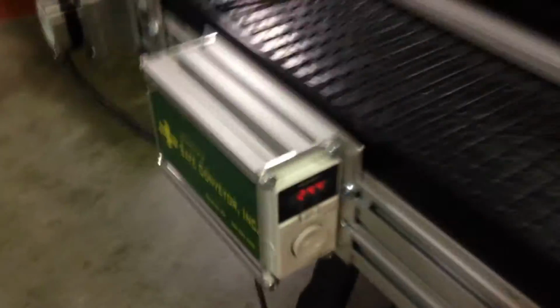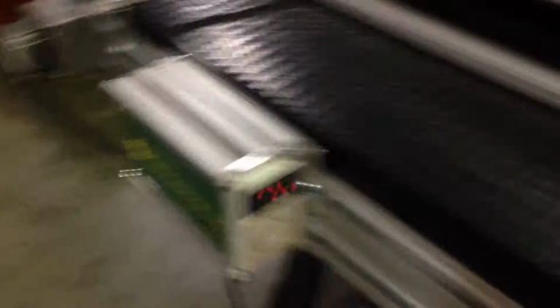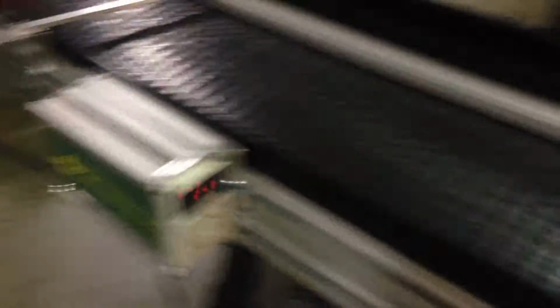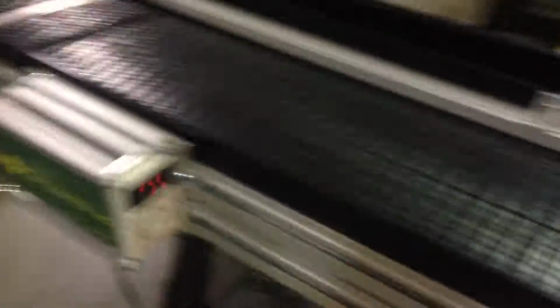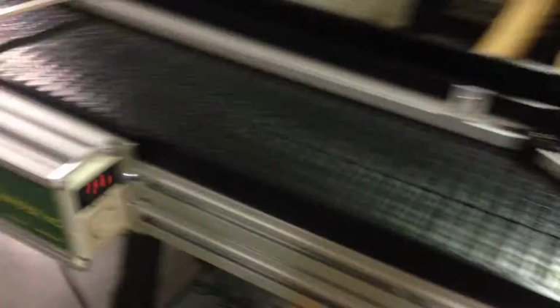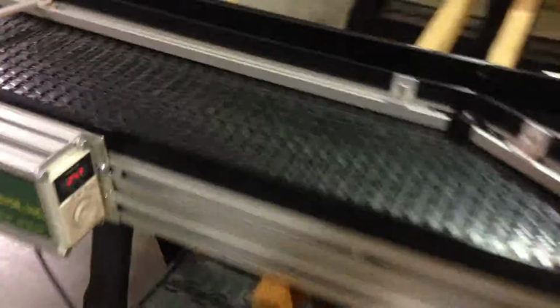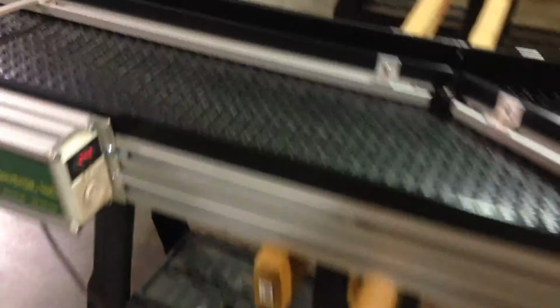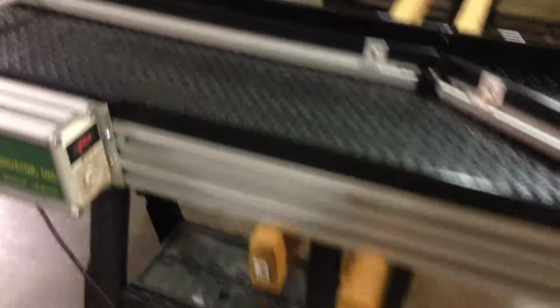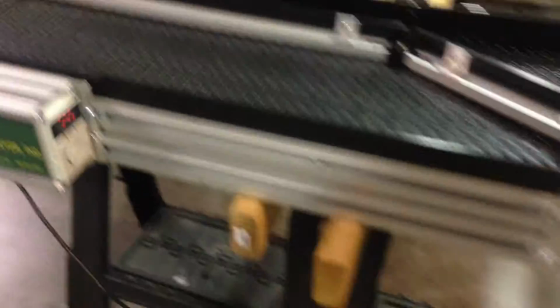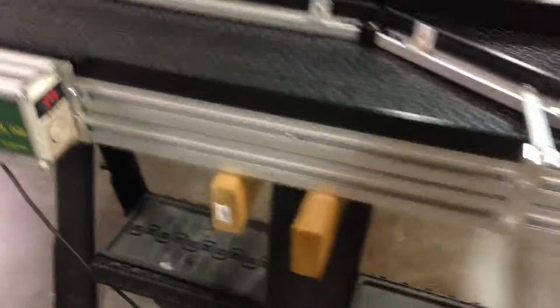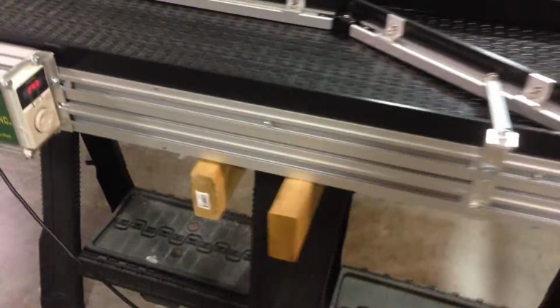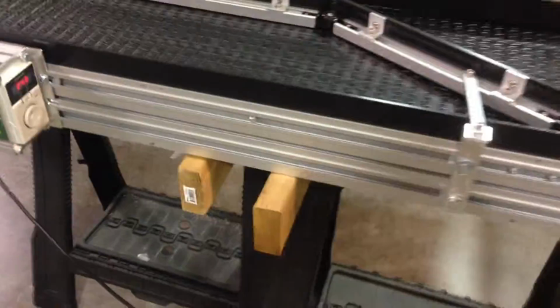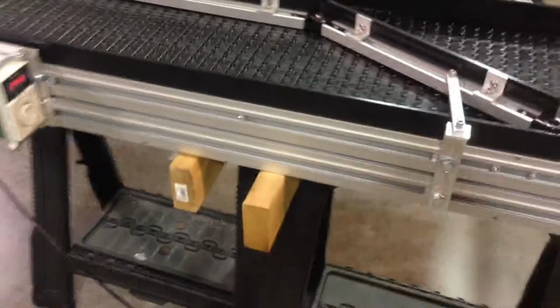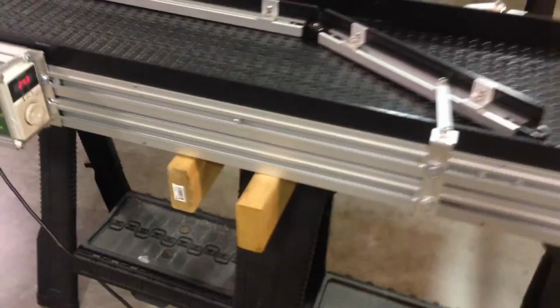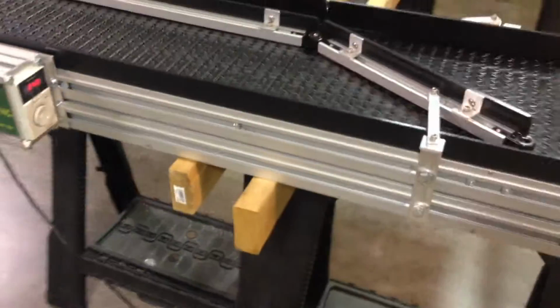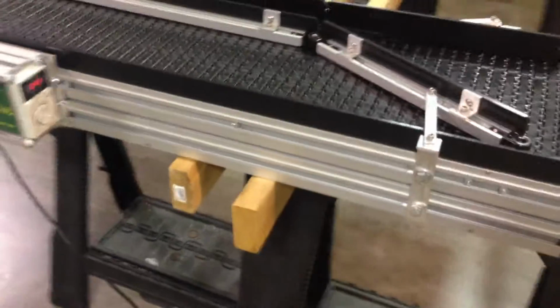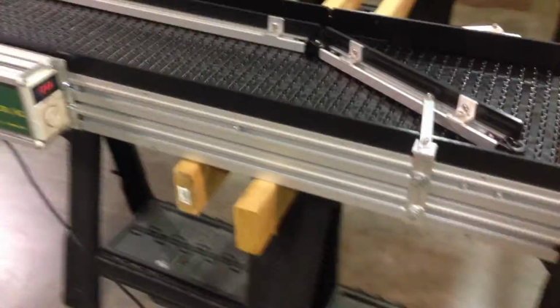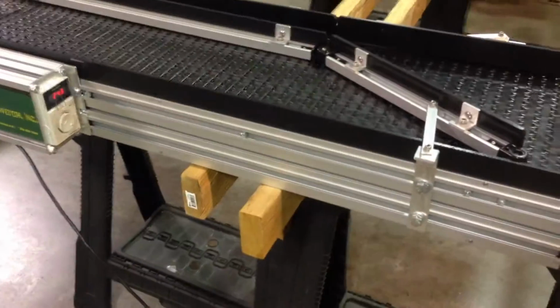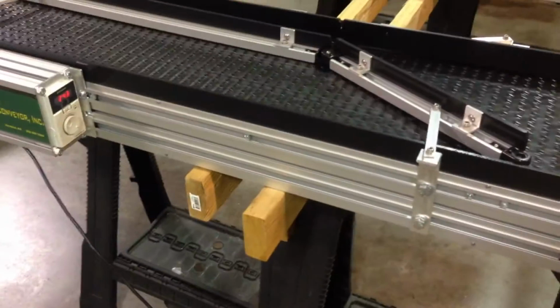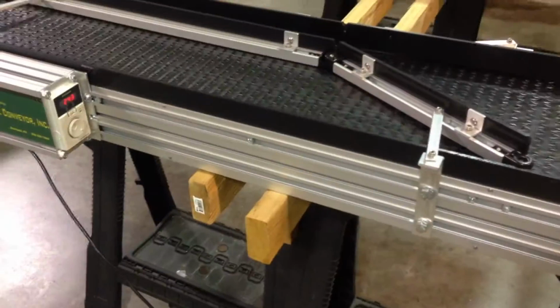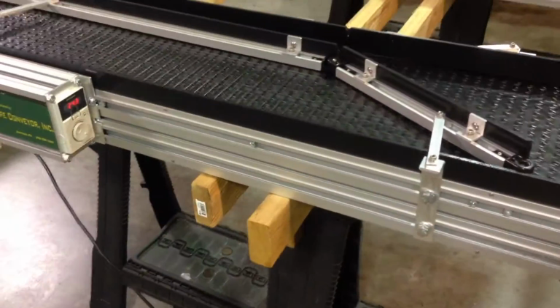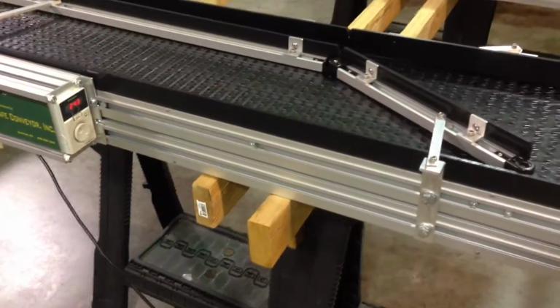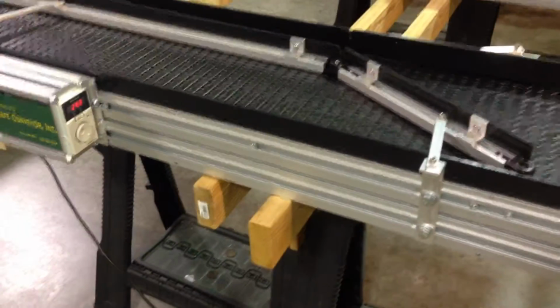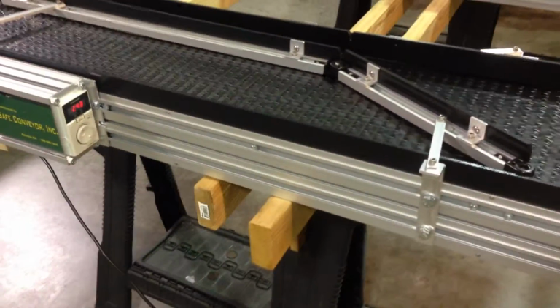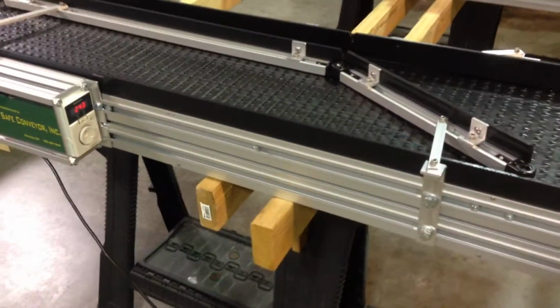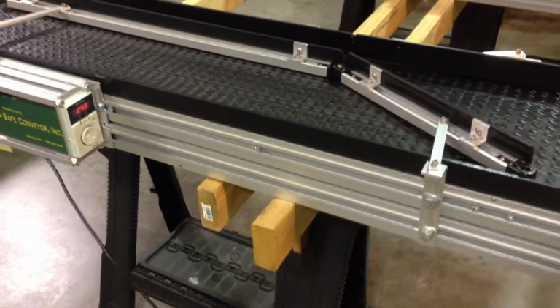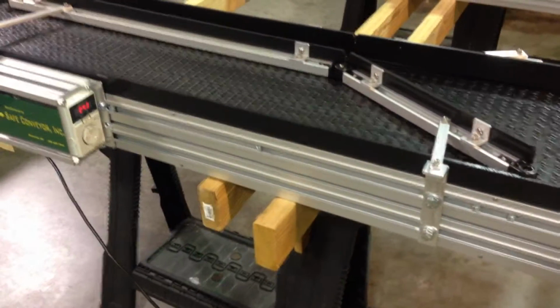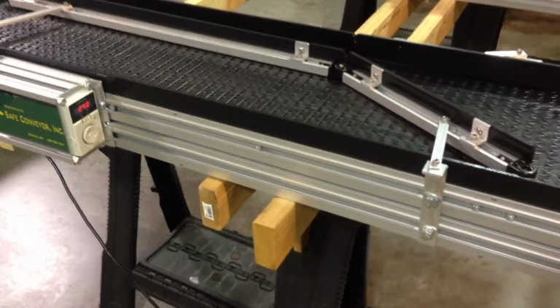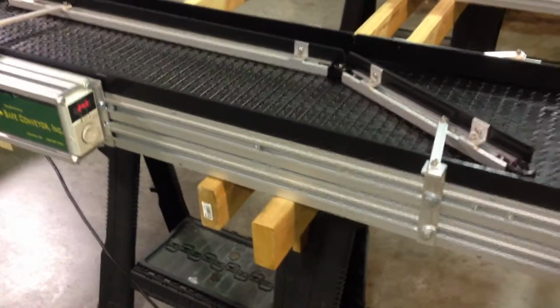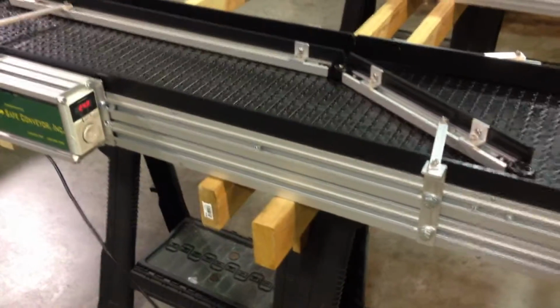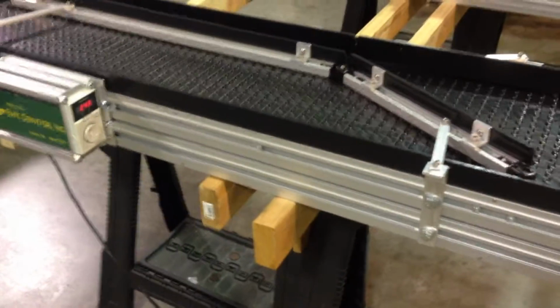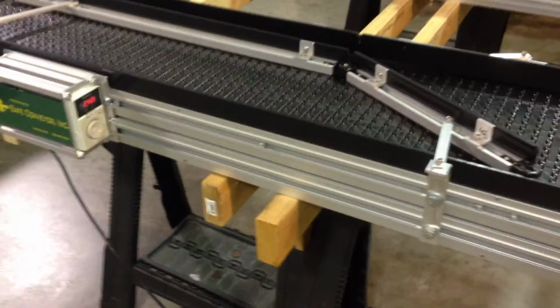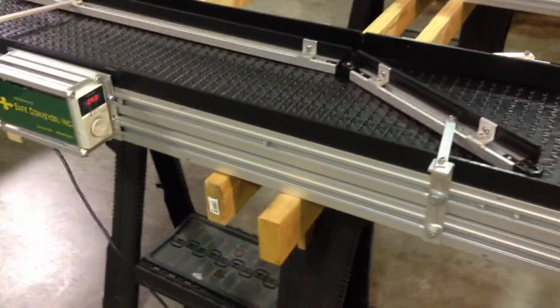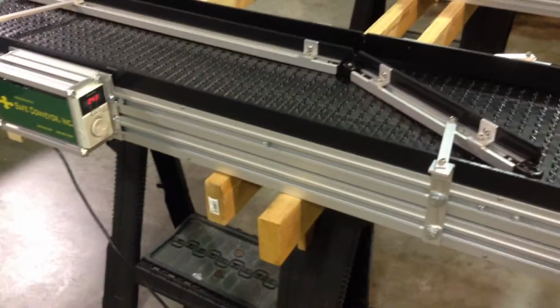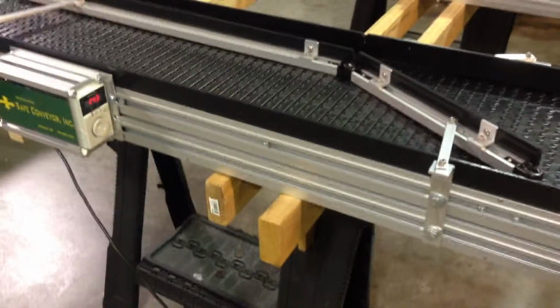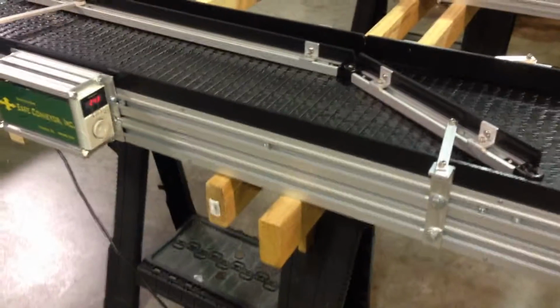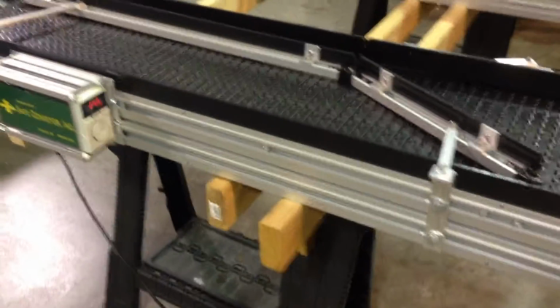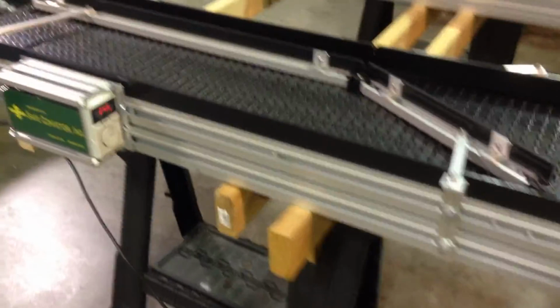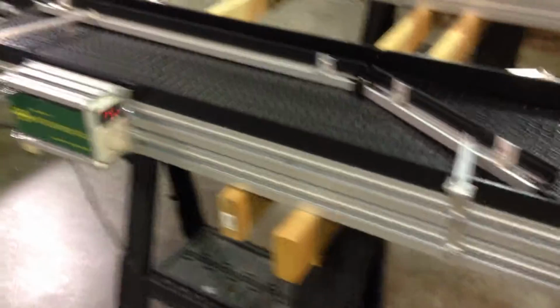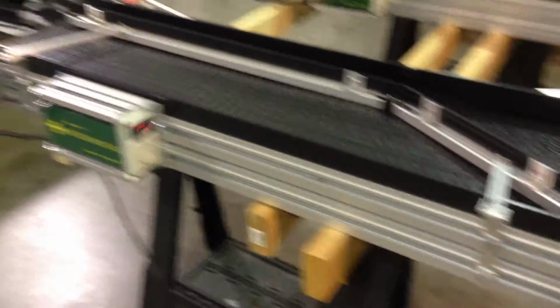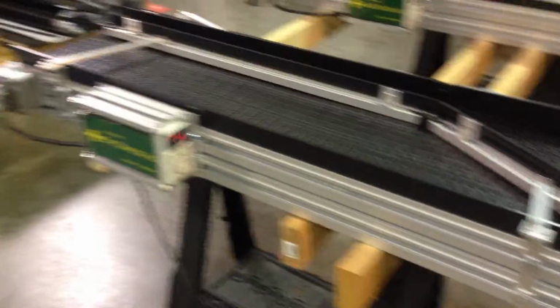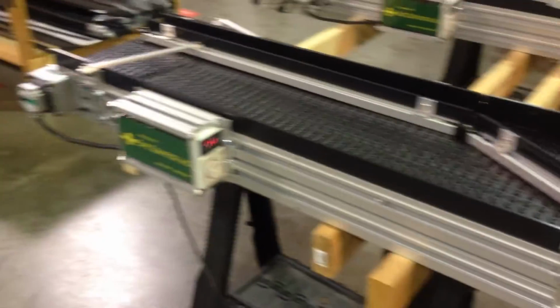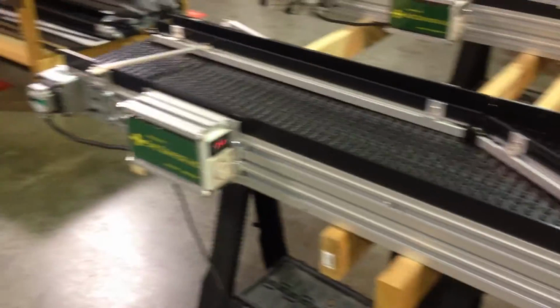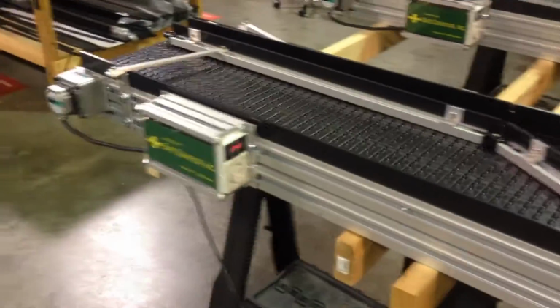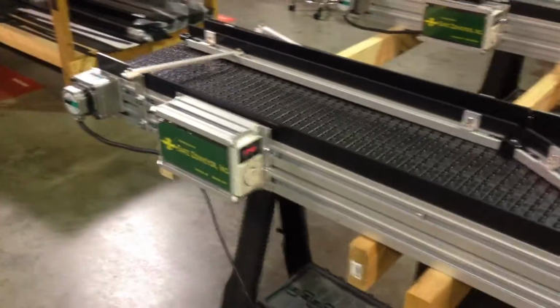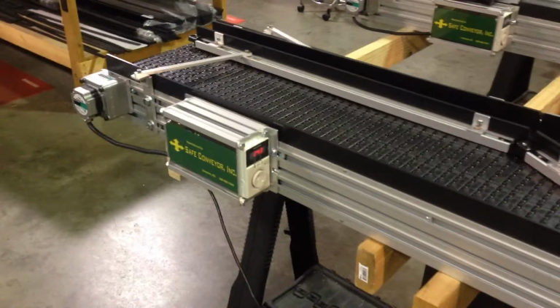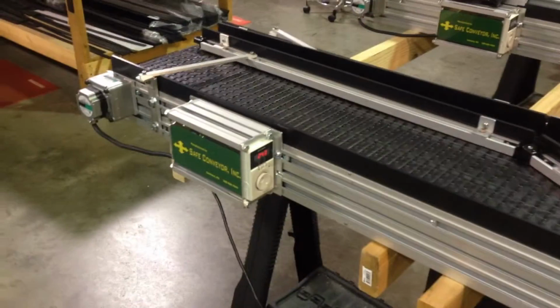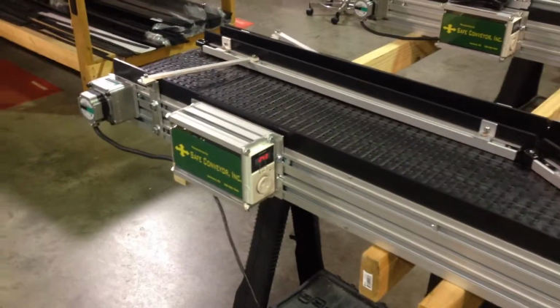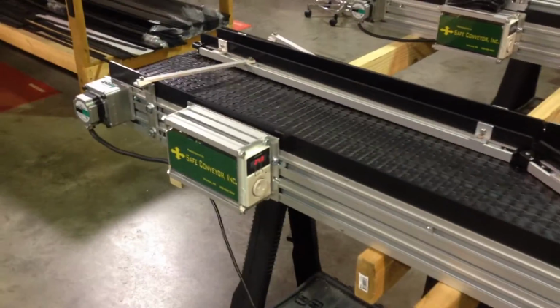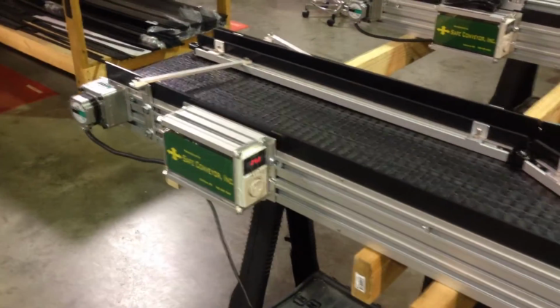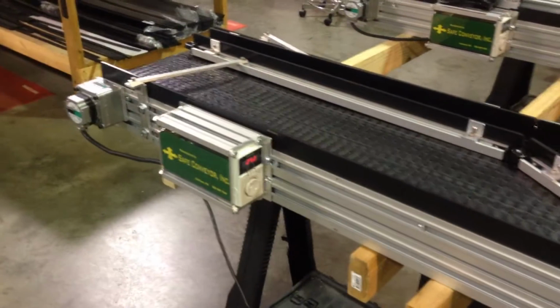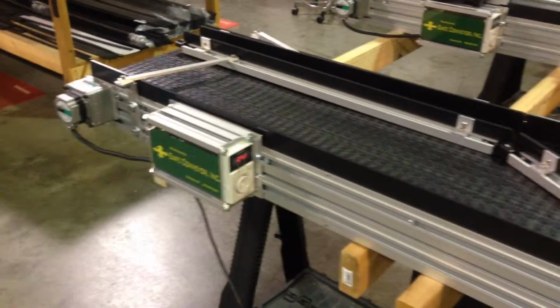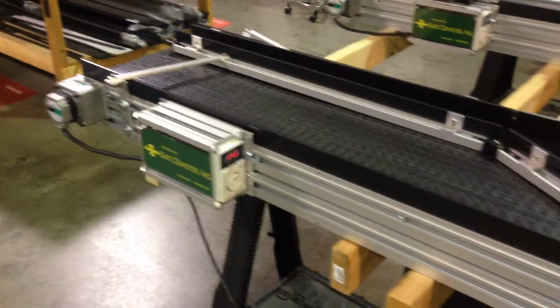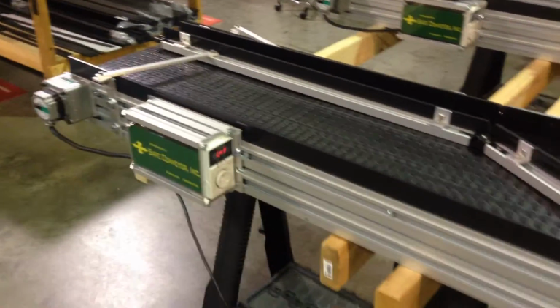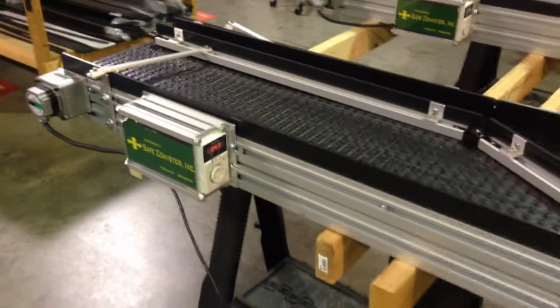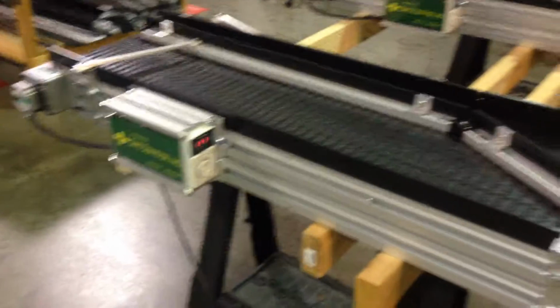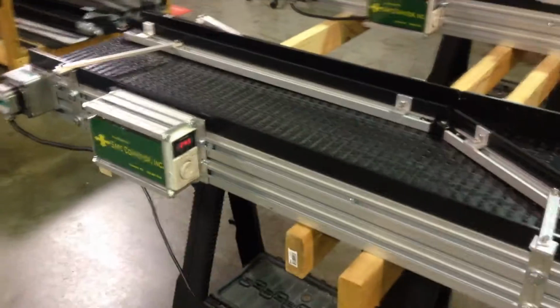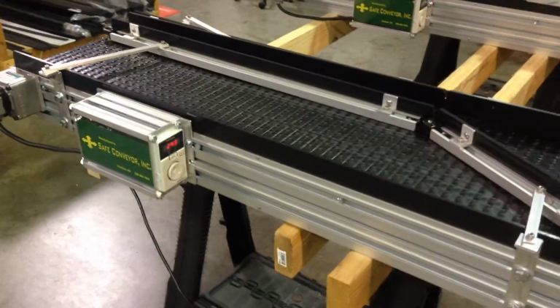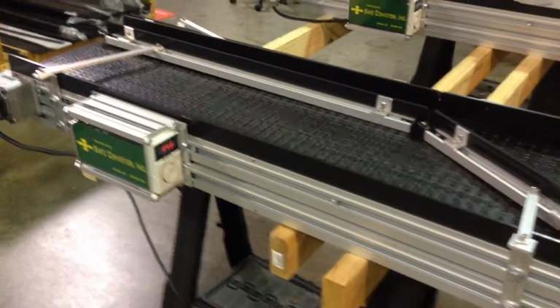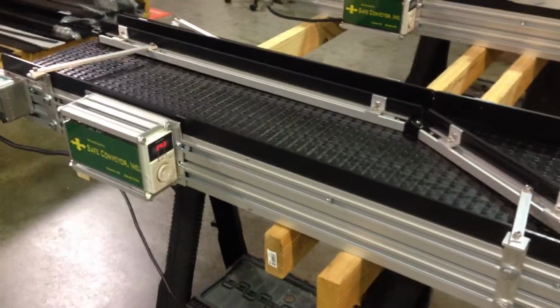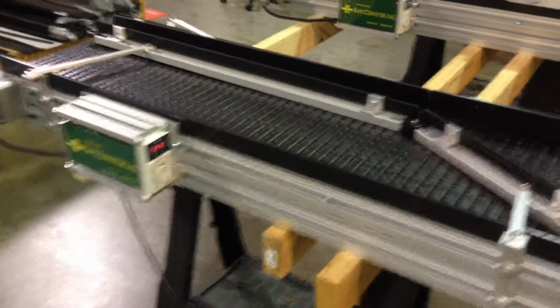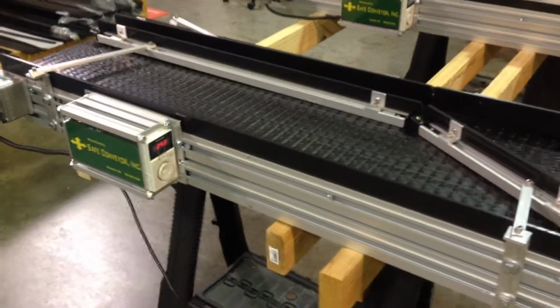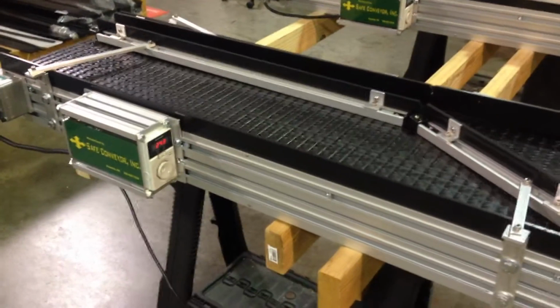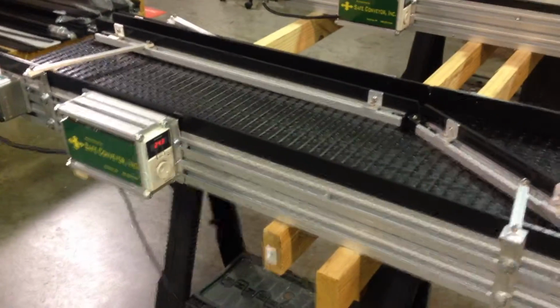That's just about it. It's a safe, simple conveyor system made by Safe Conveyor. Thanks for watching.